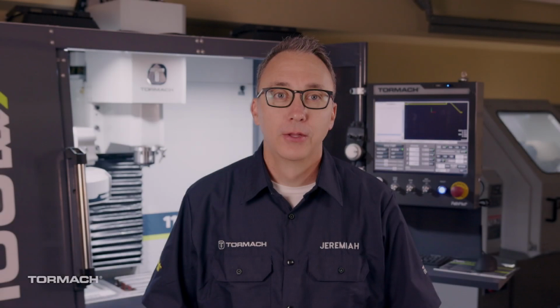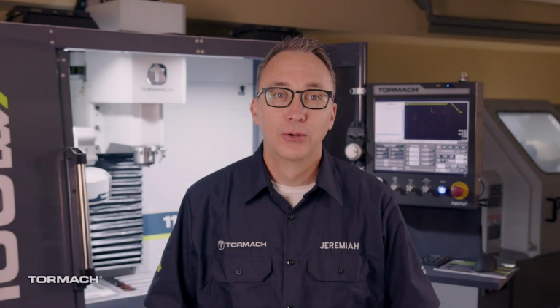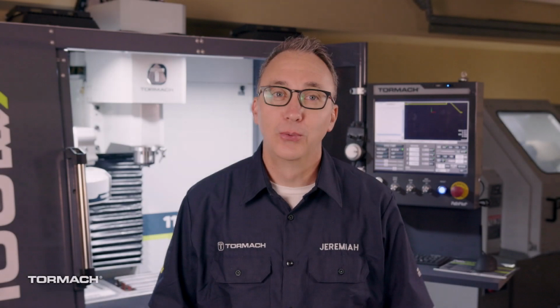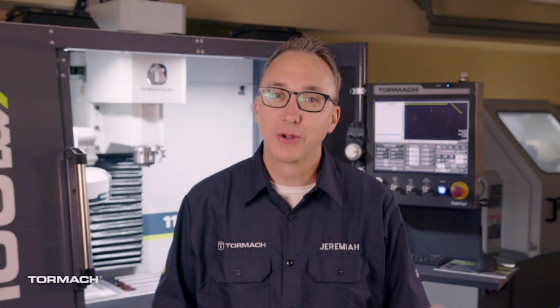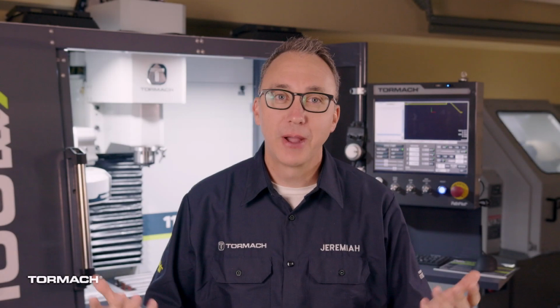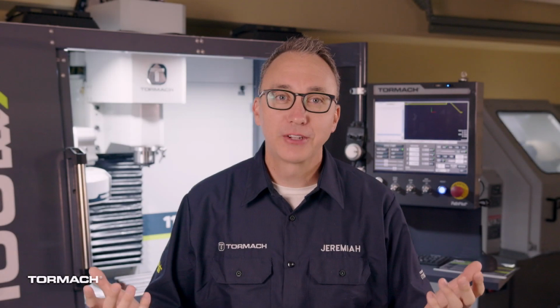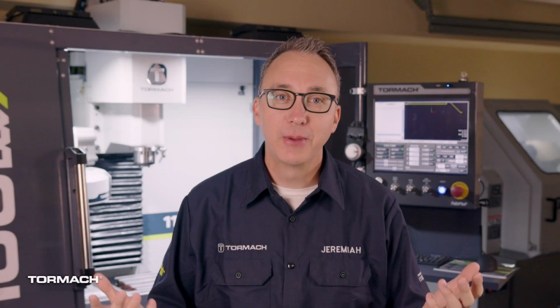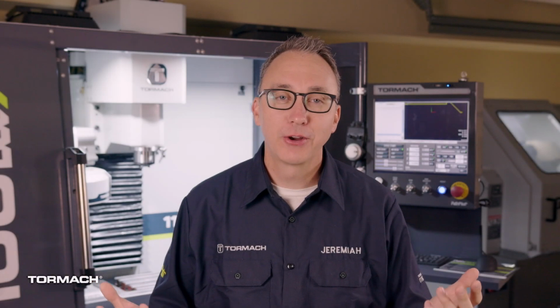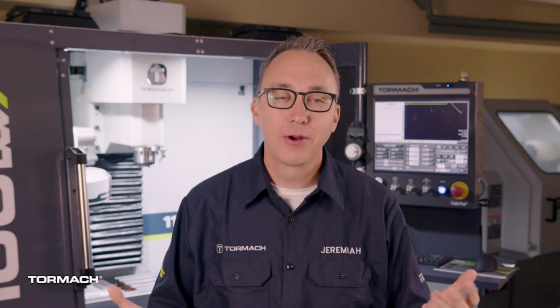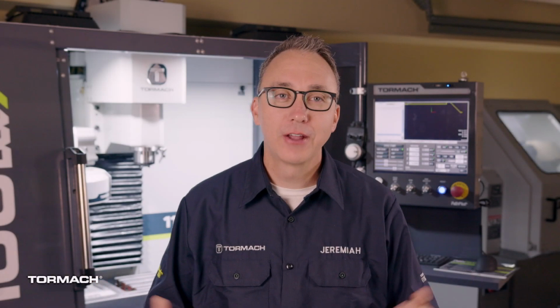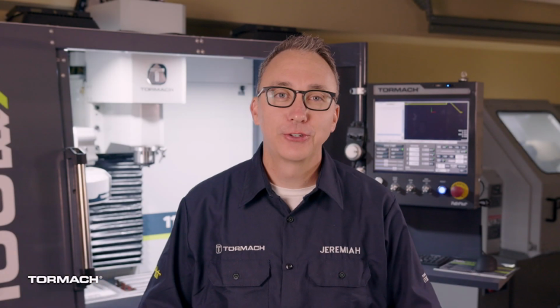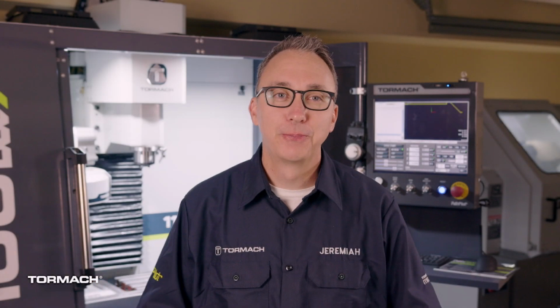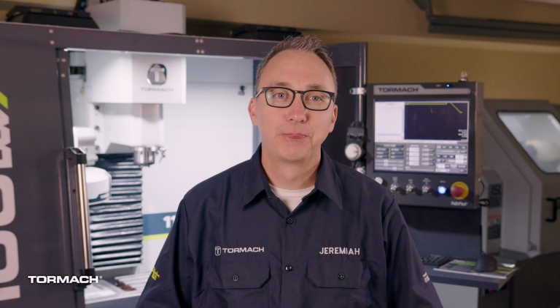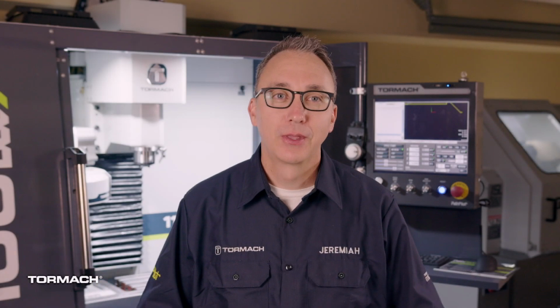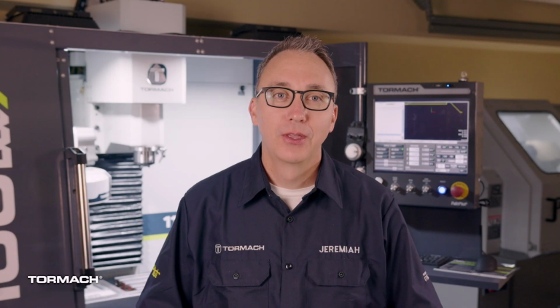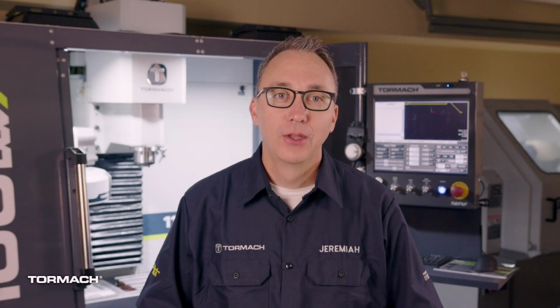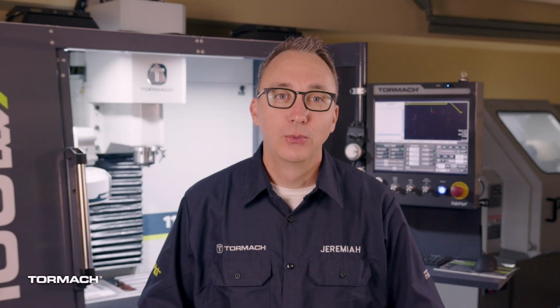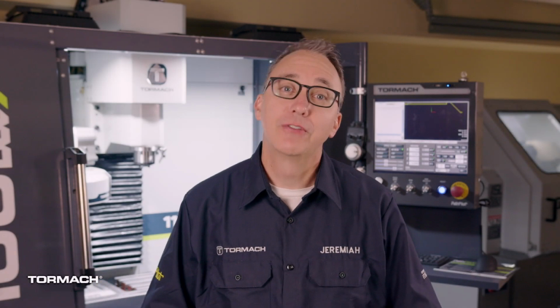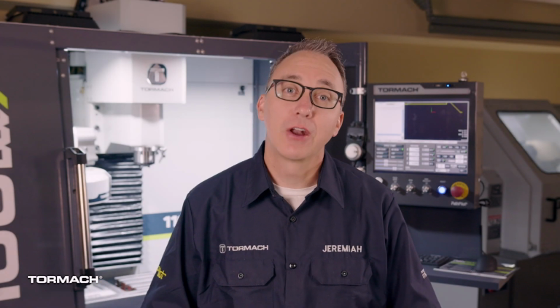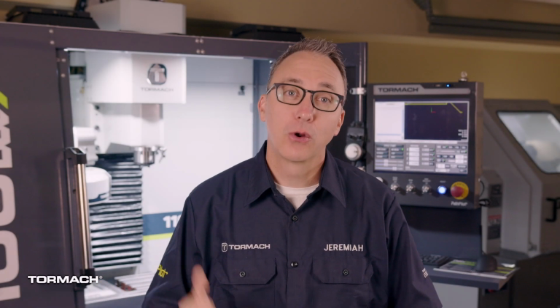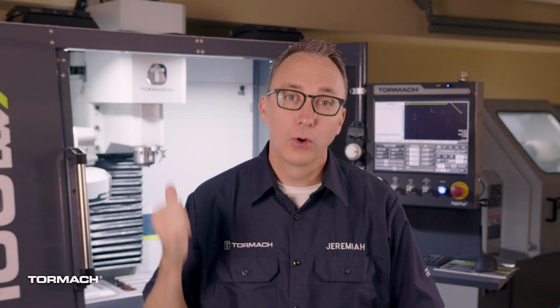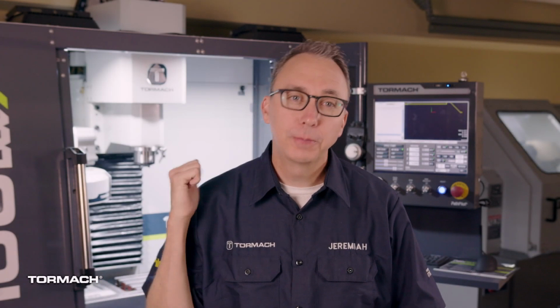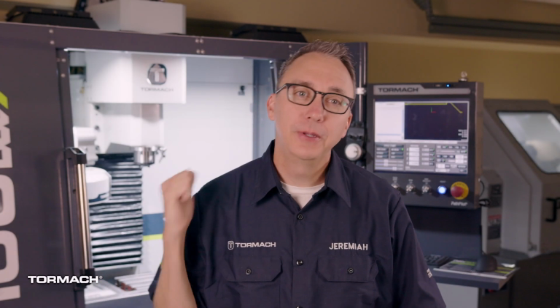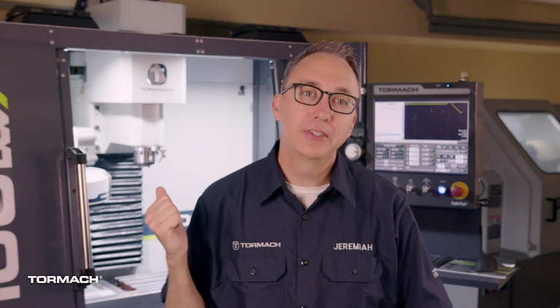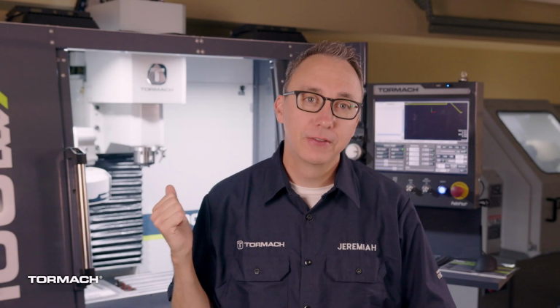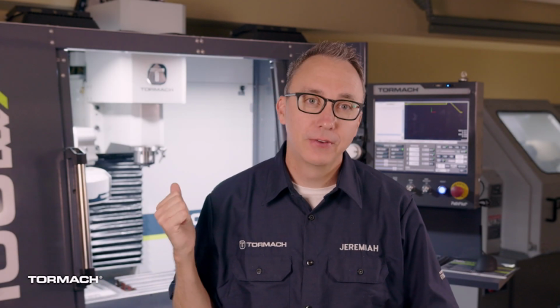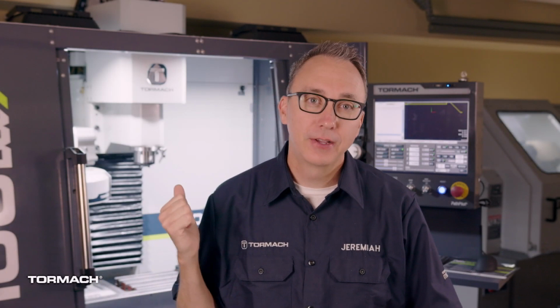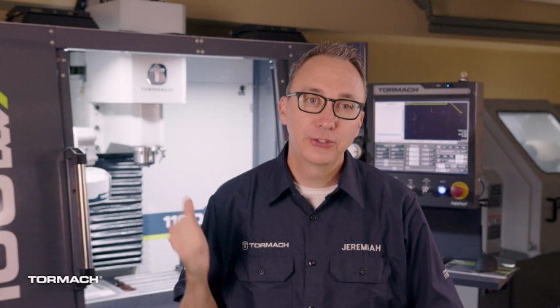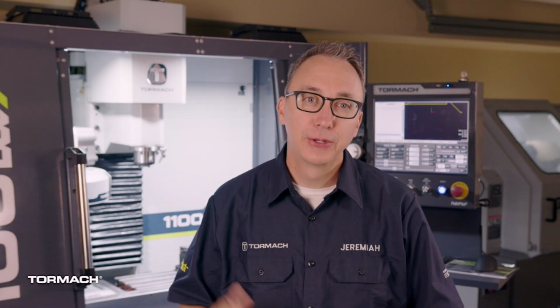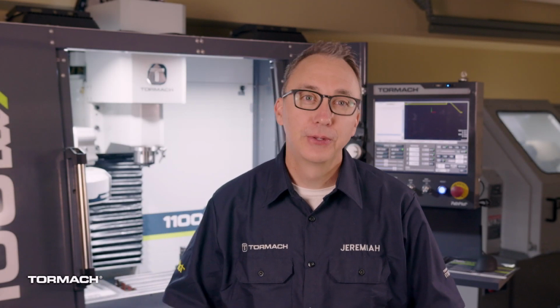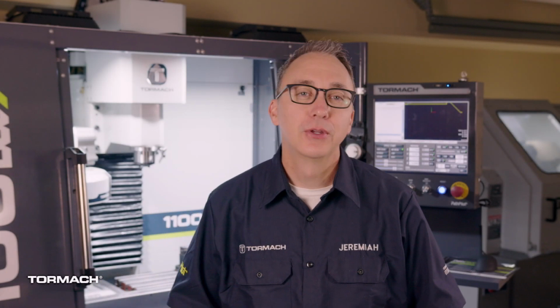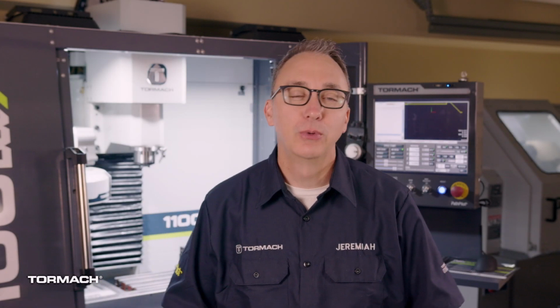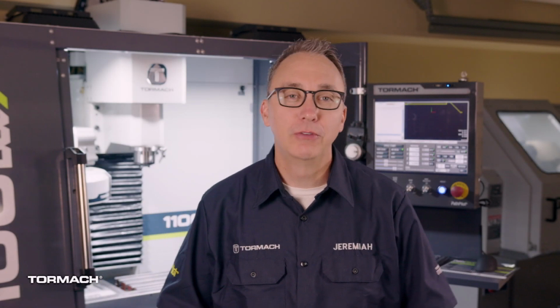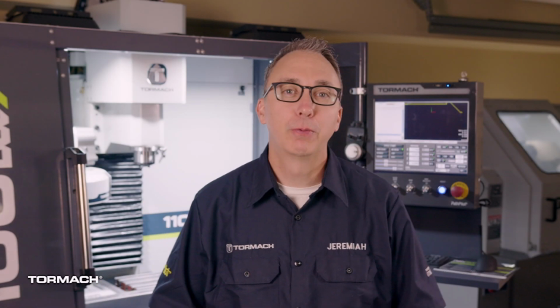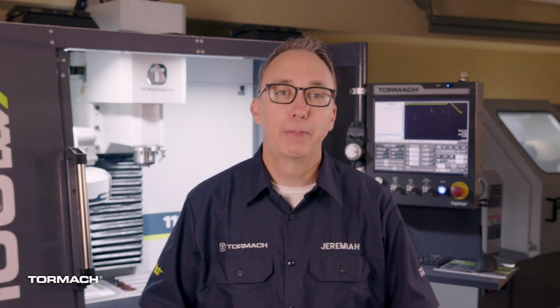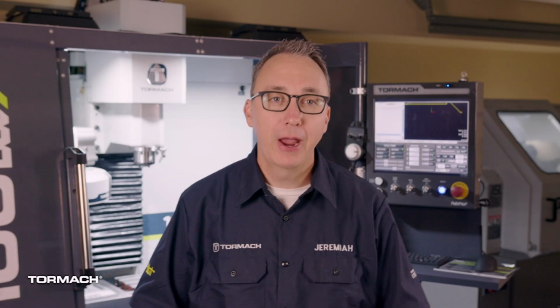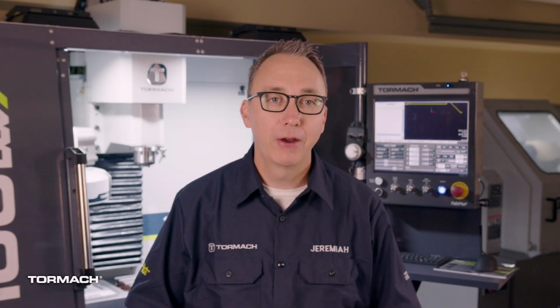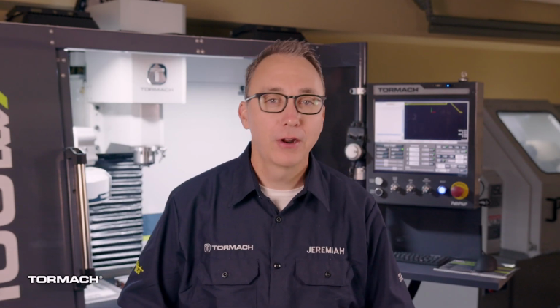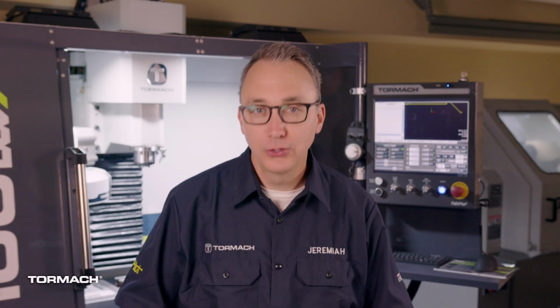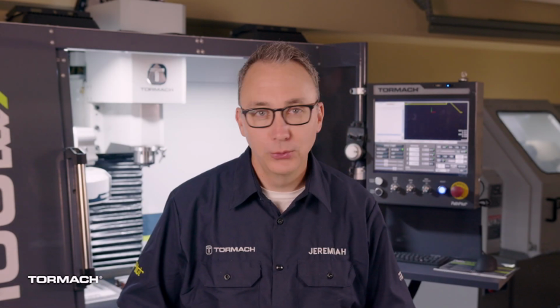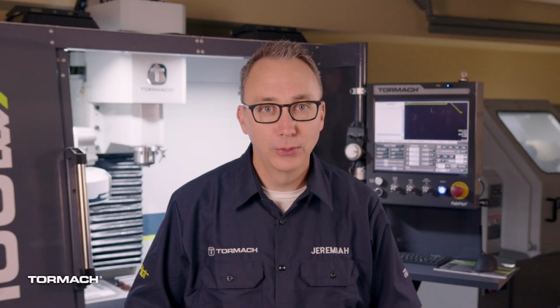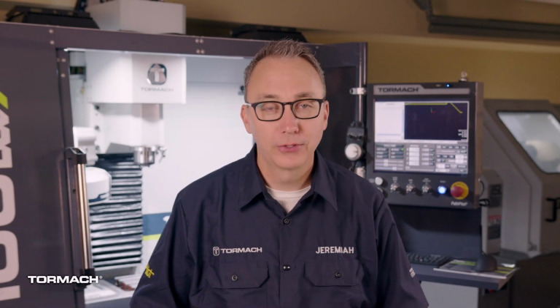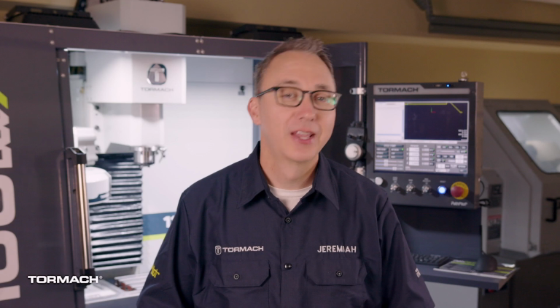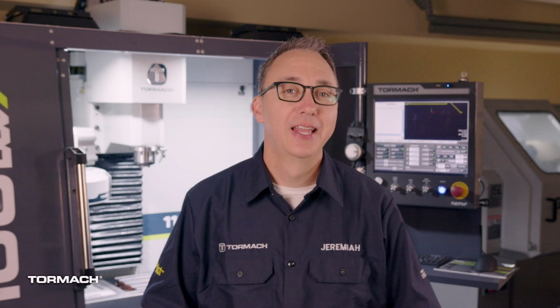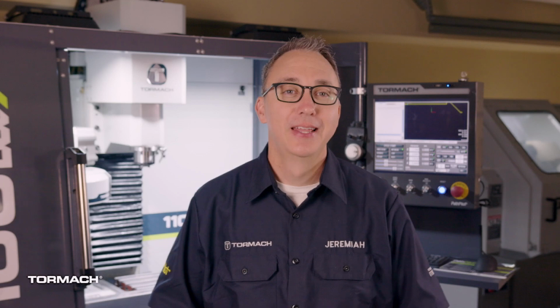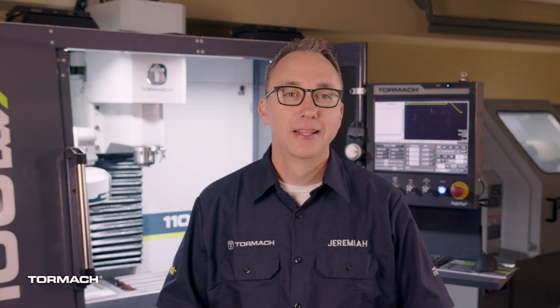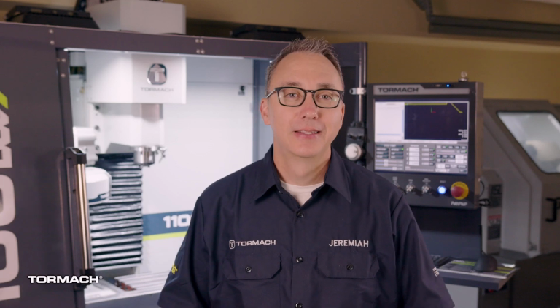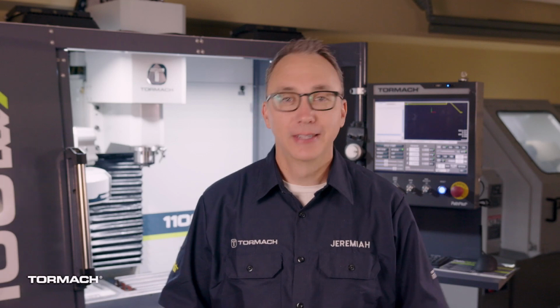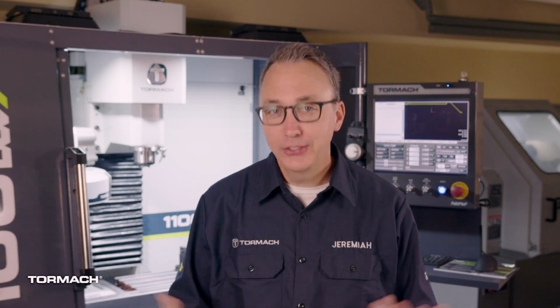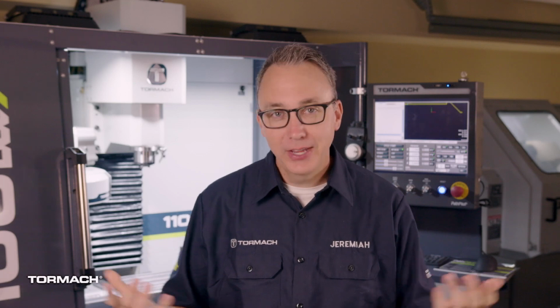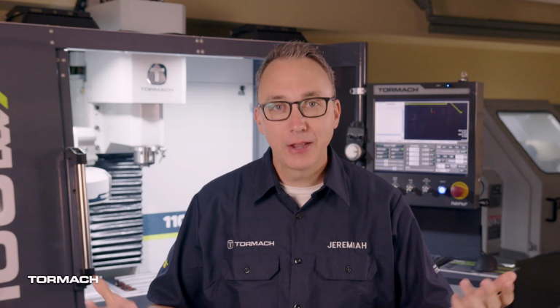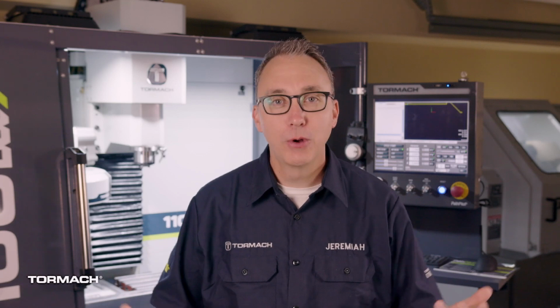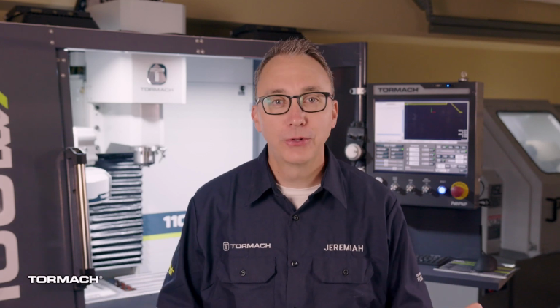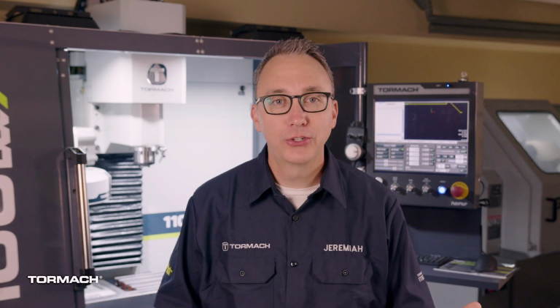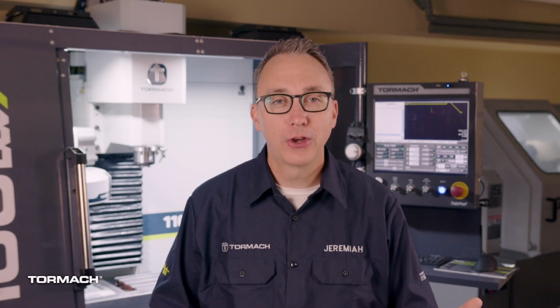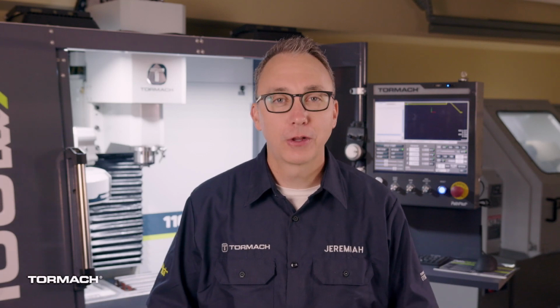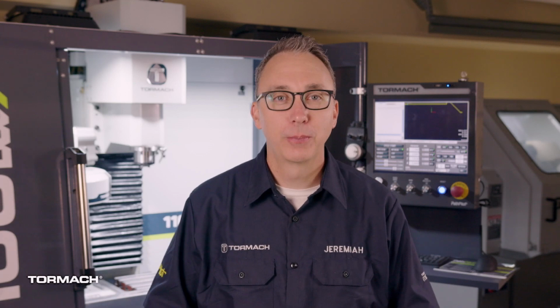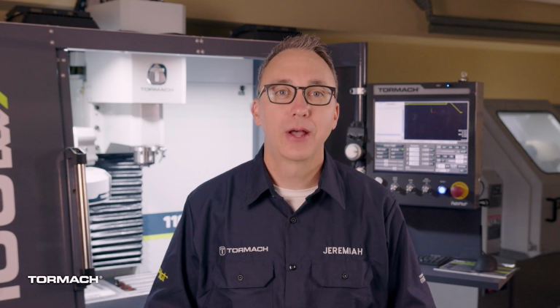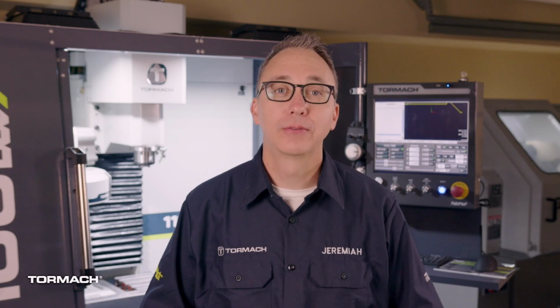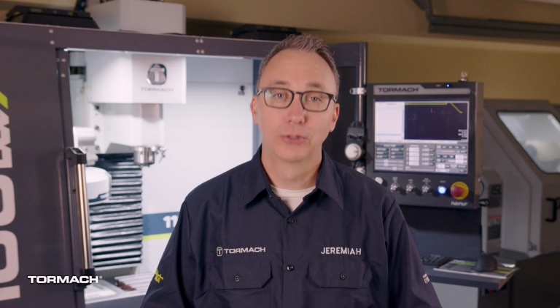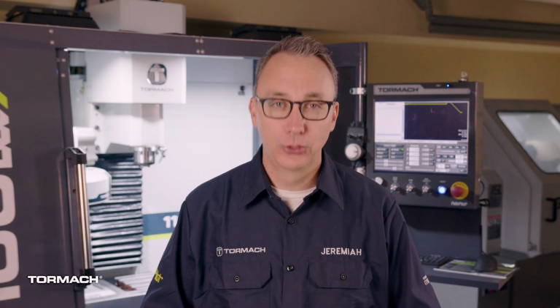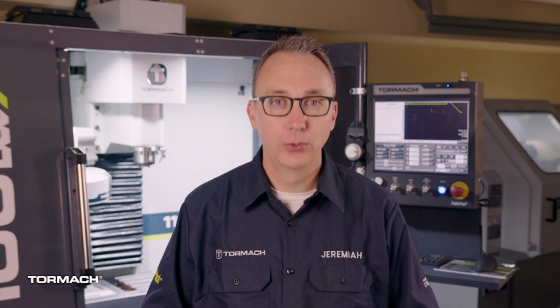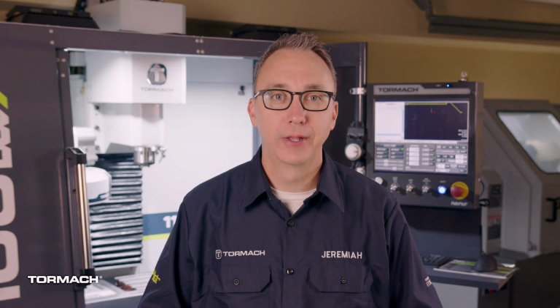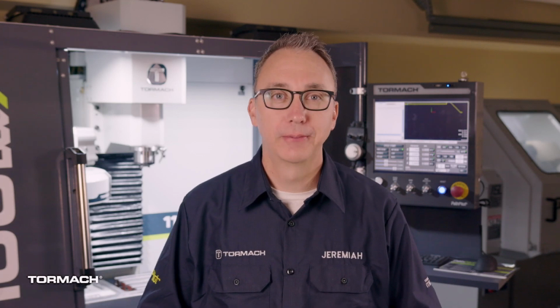Welcome back to my garage. We've got our workpiece in the vise and we've prepared our tools. Let's take a moment to talk about coolant.